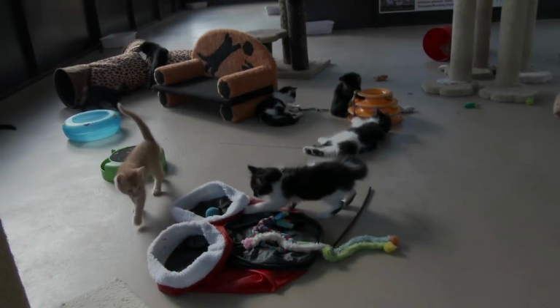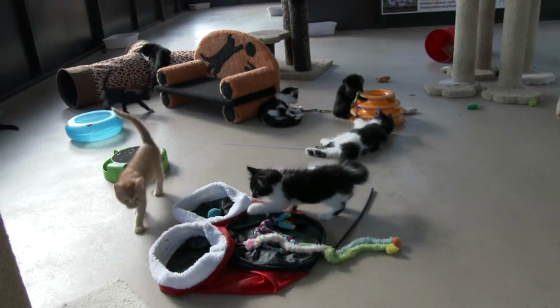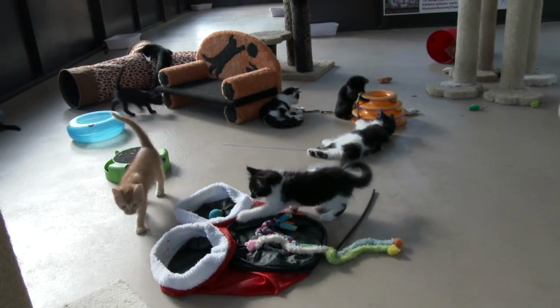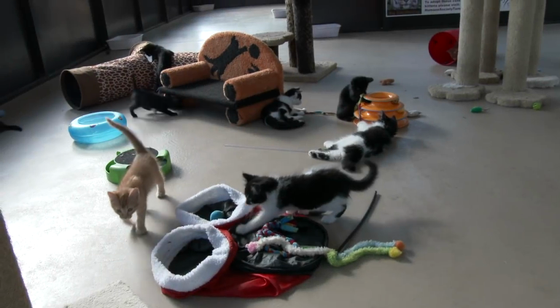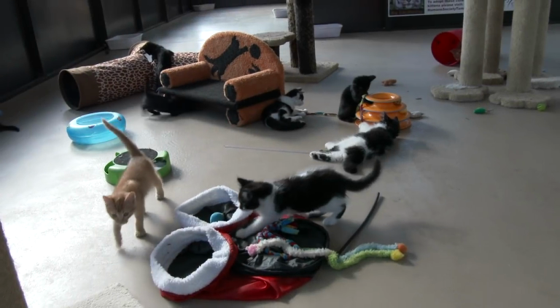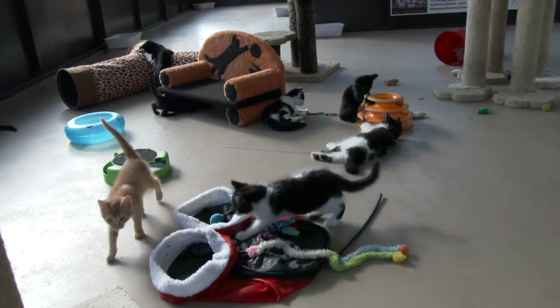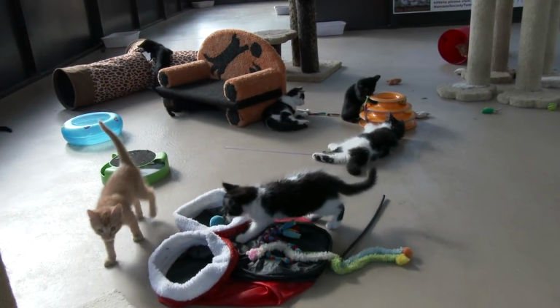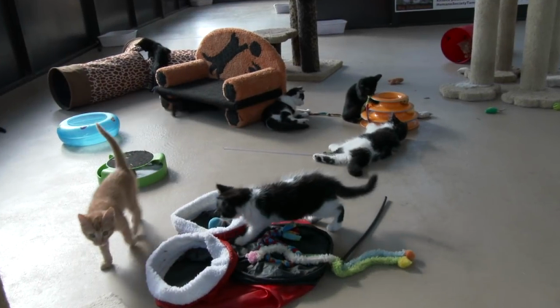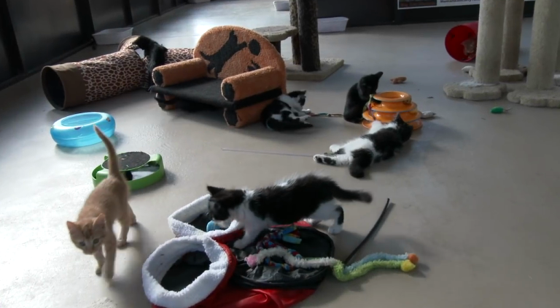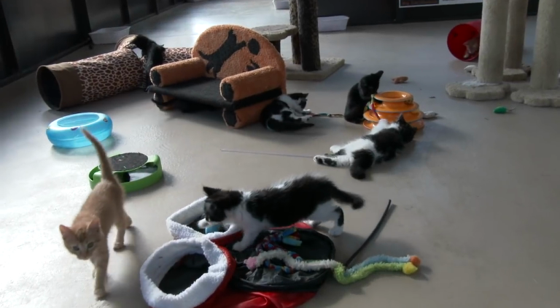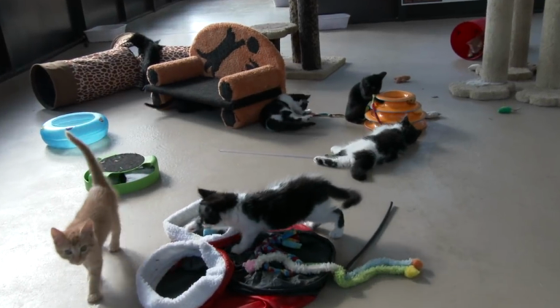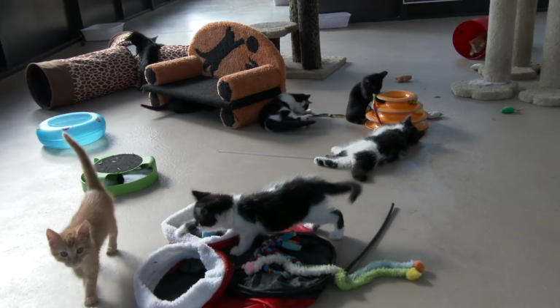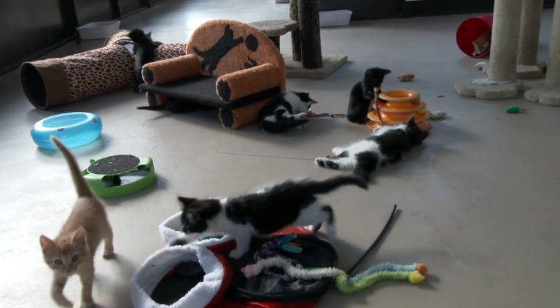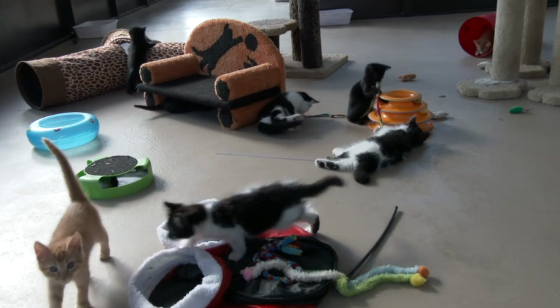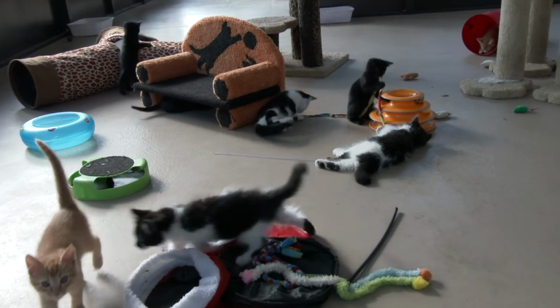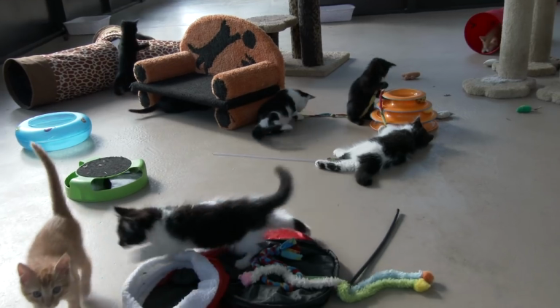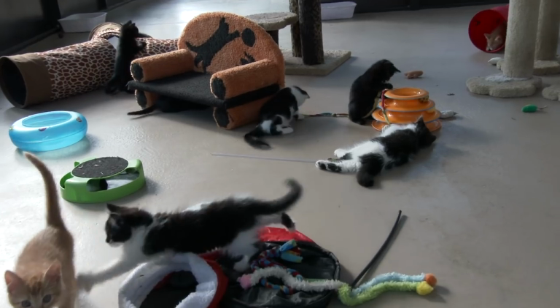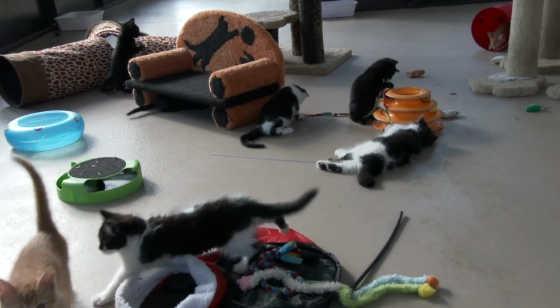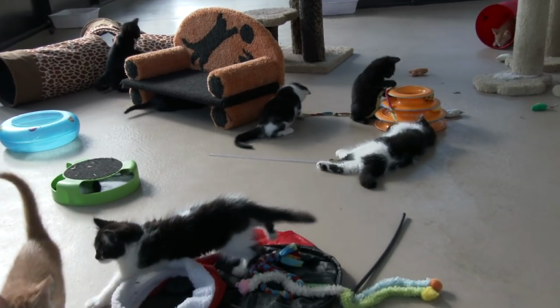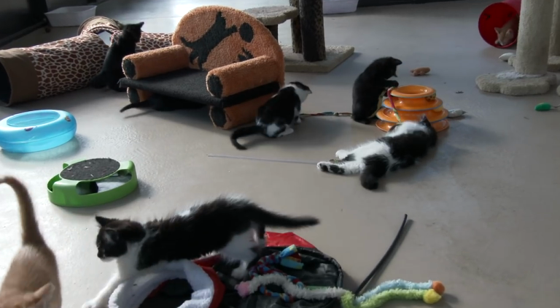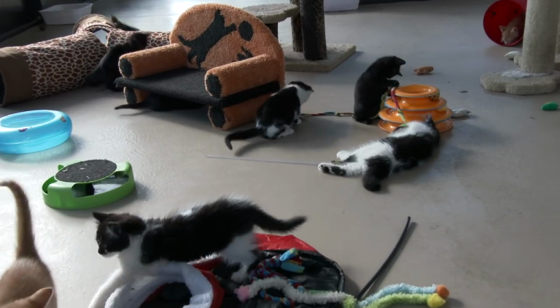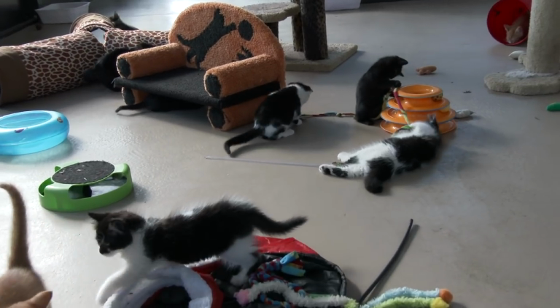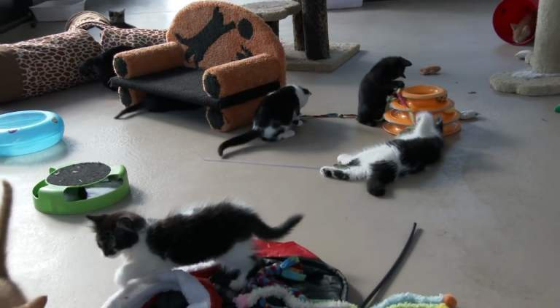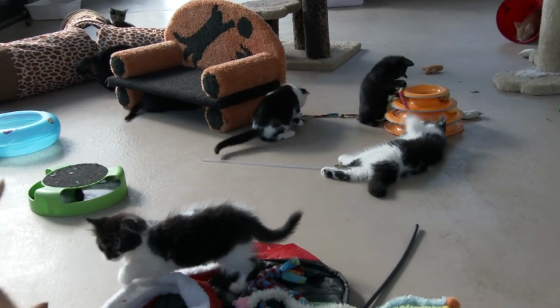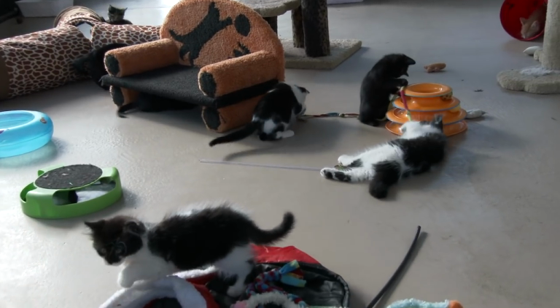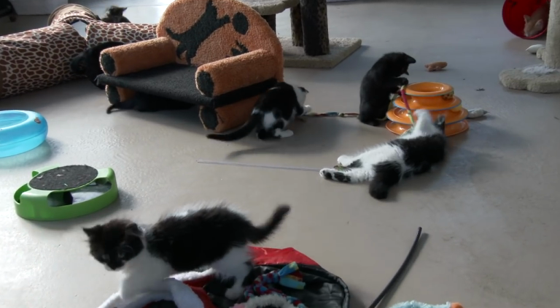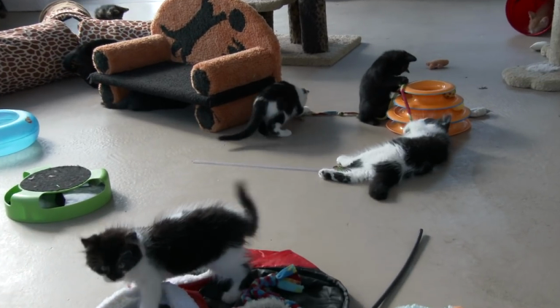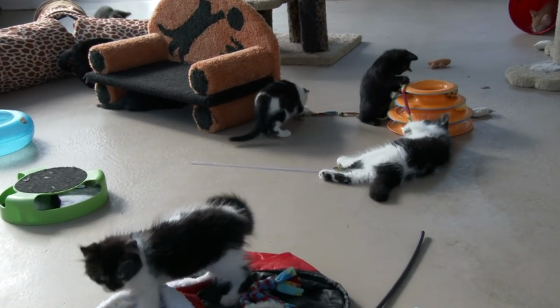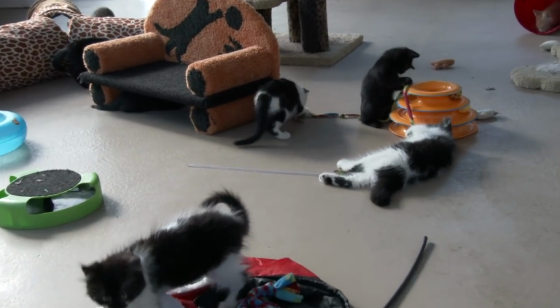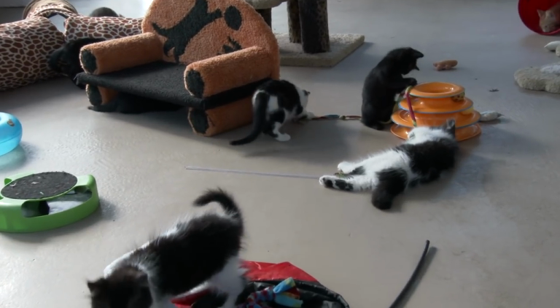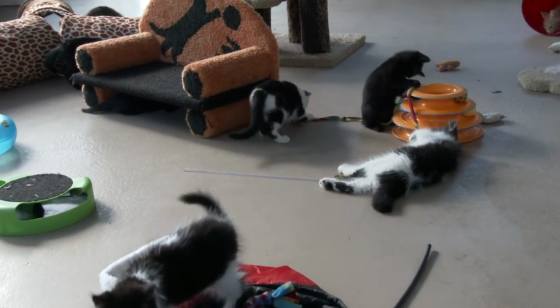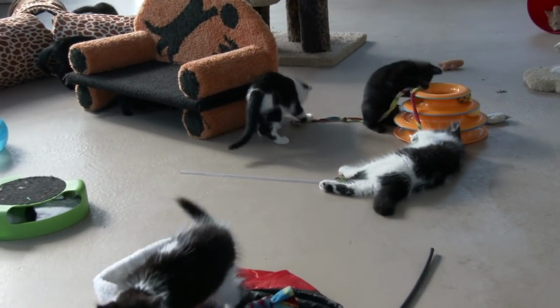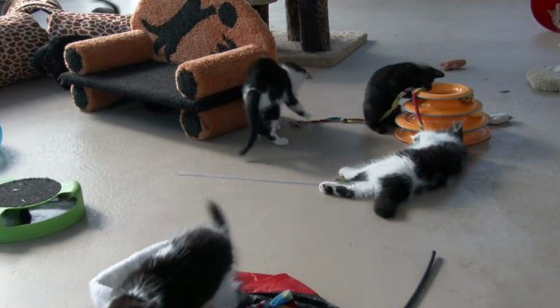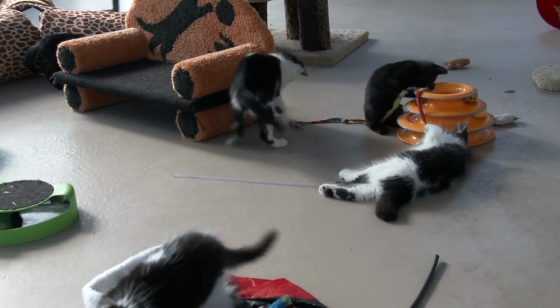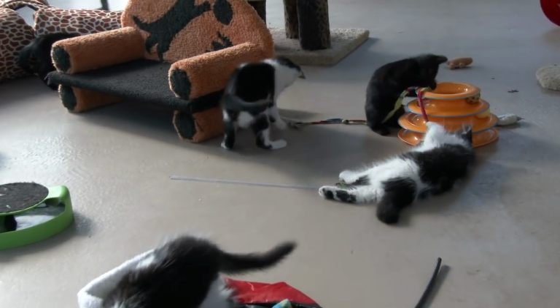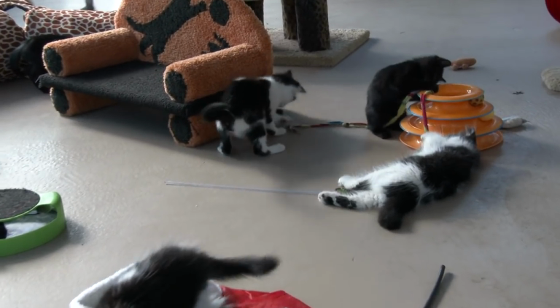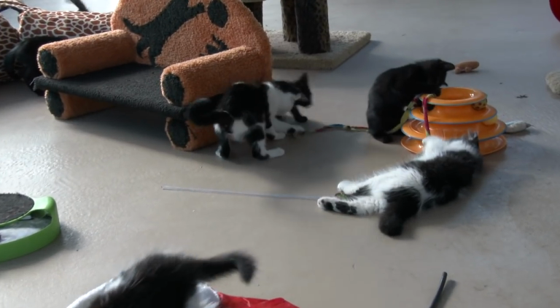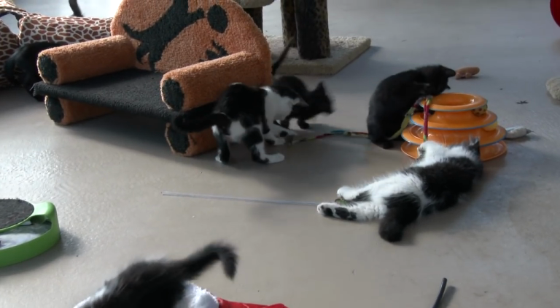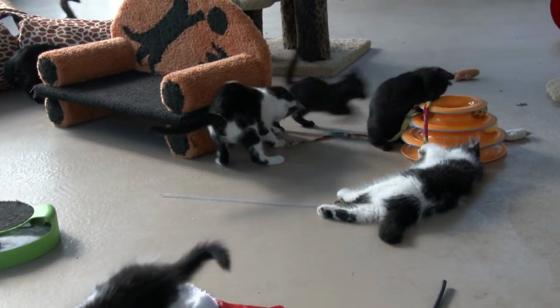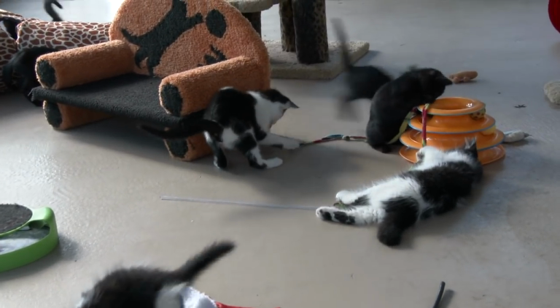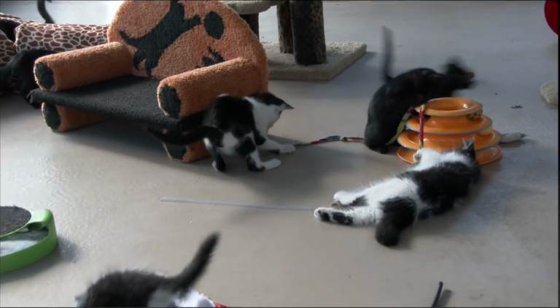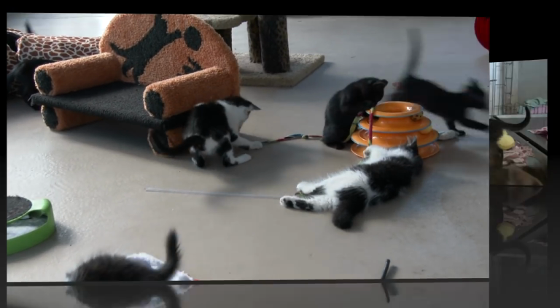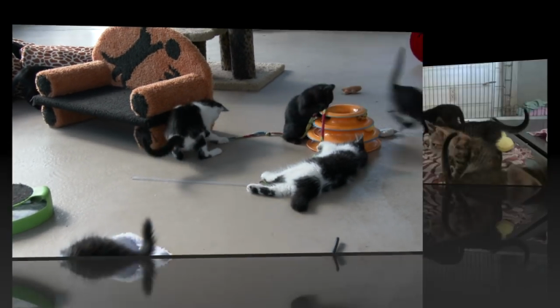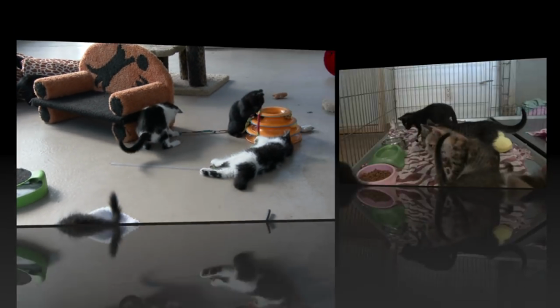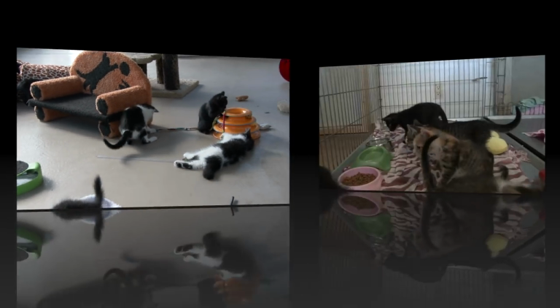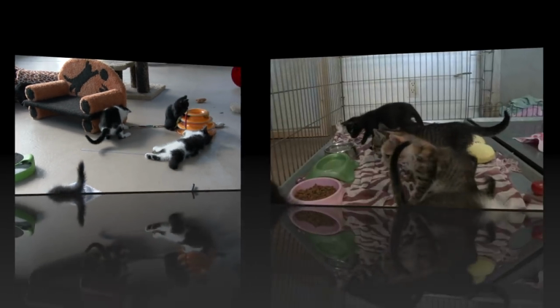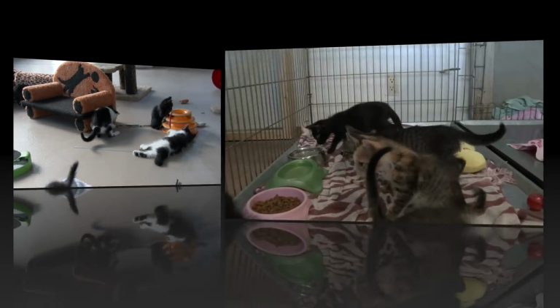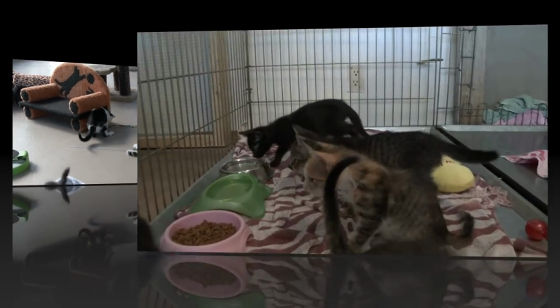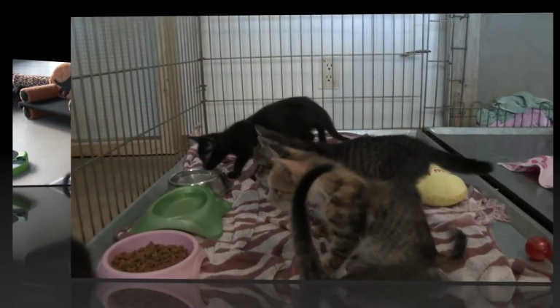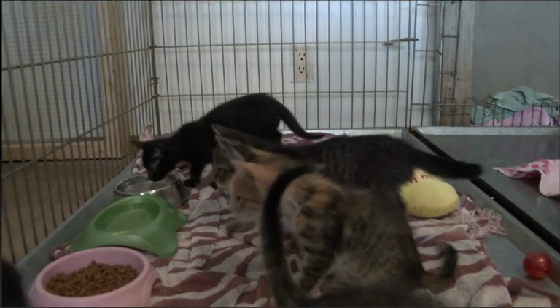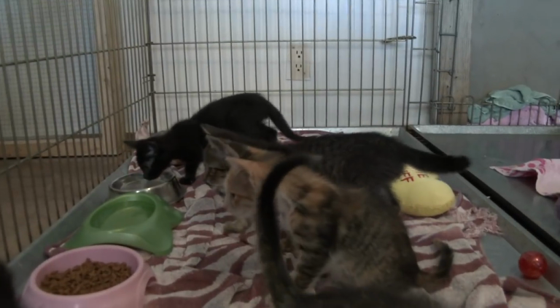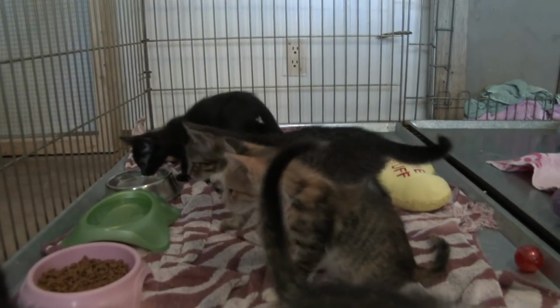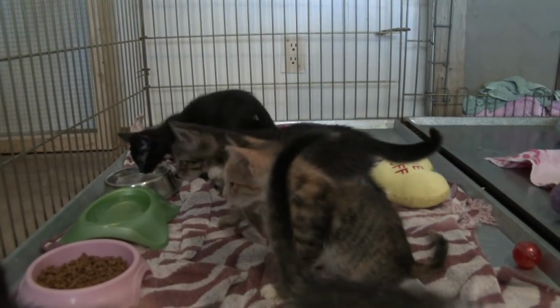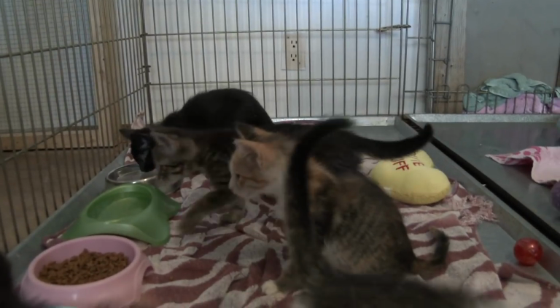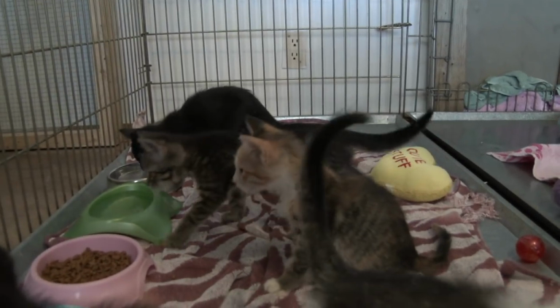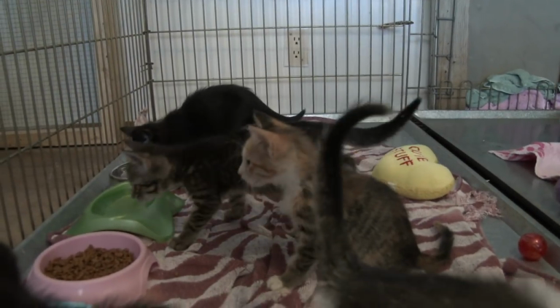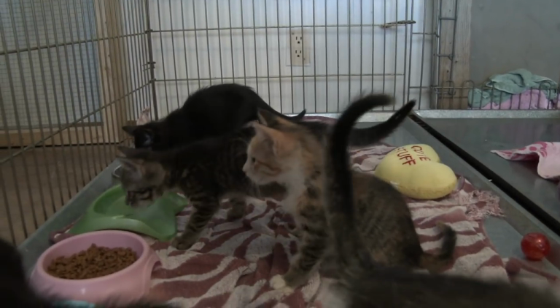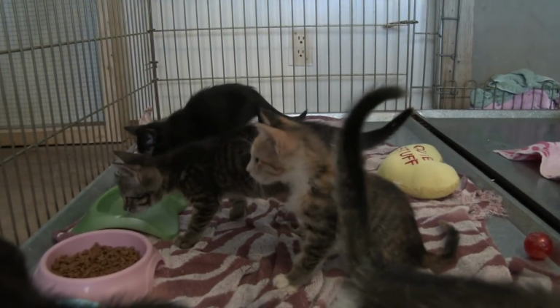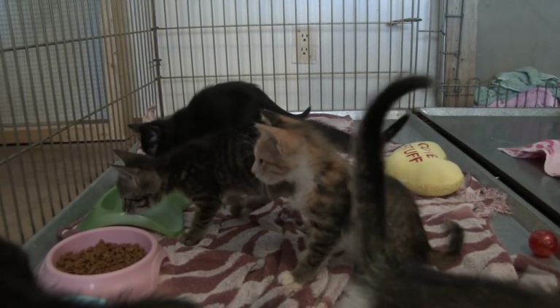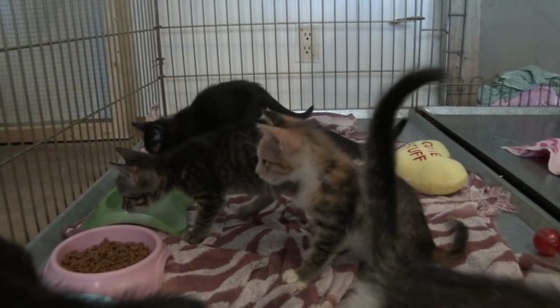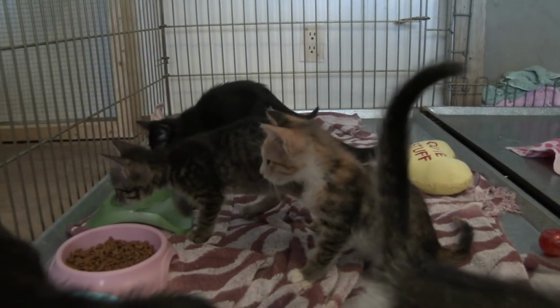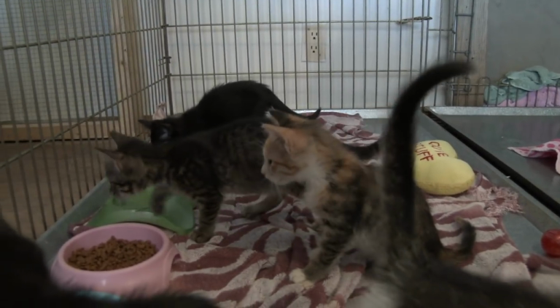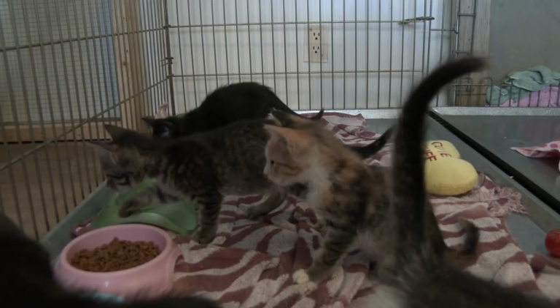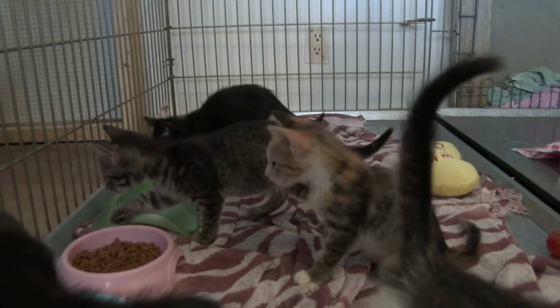Our foster kittens that normally come to the kitten cabana during the day to socialize will stay home and keep warm inside intern housing.